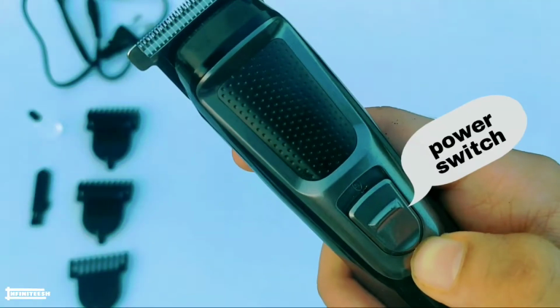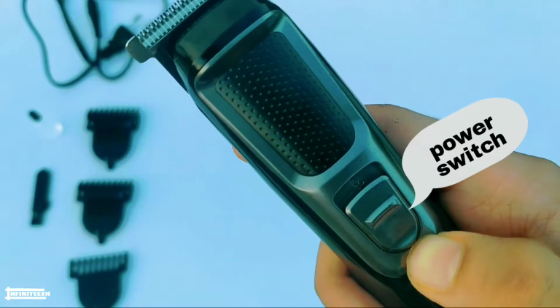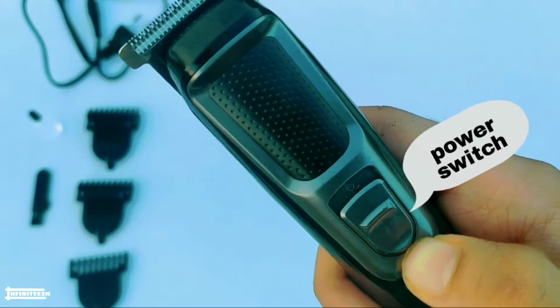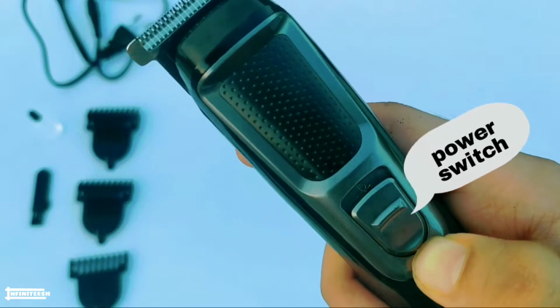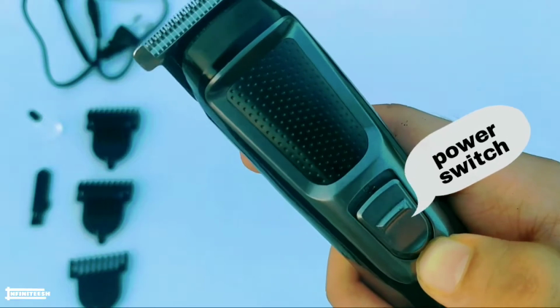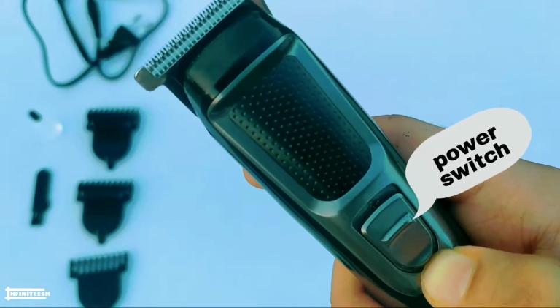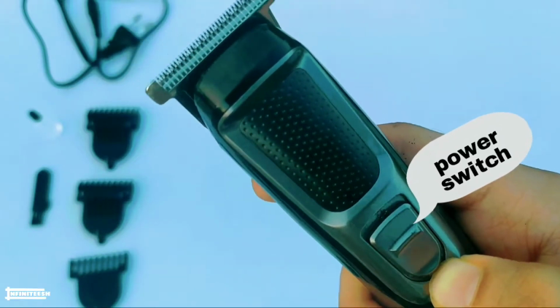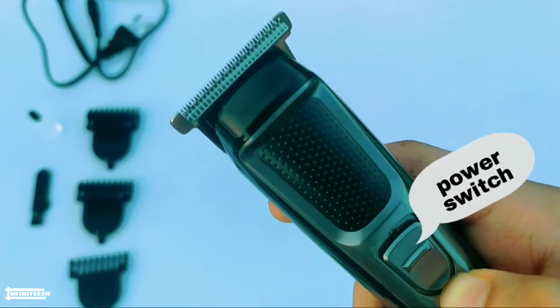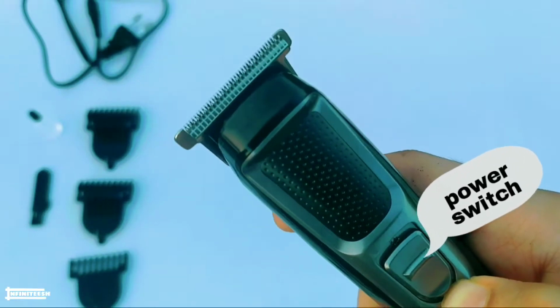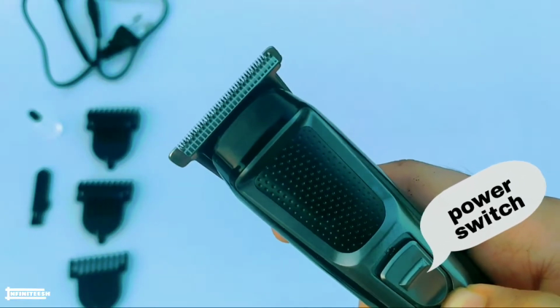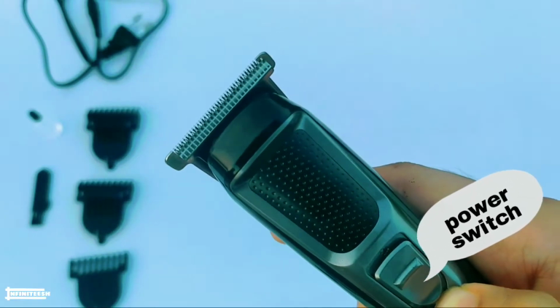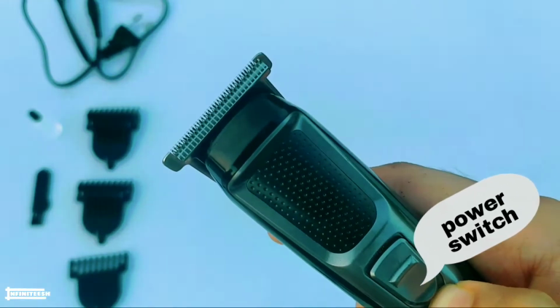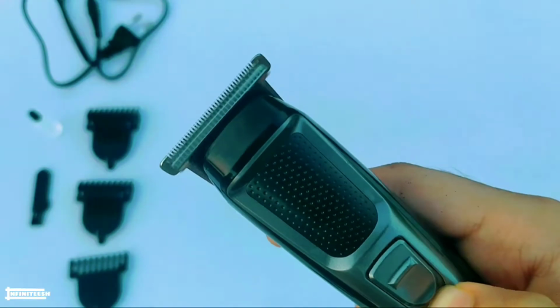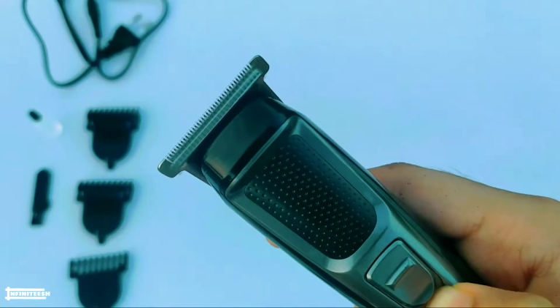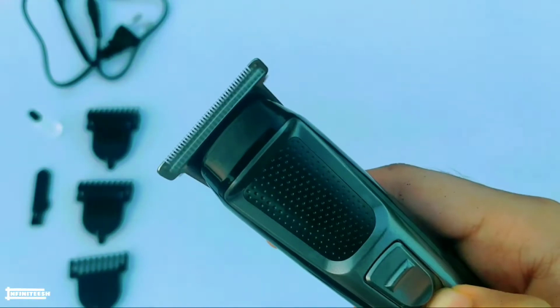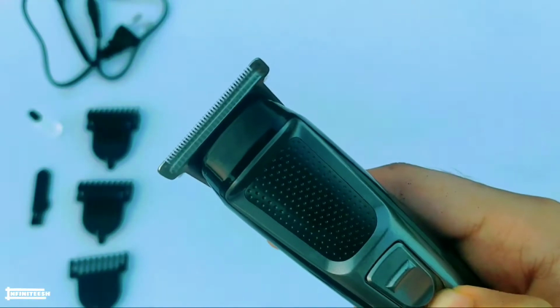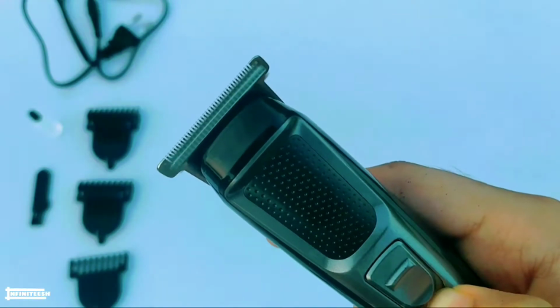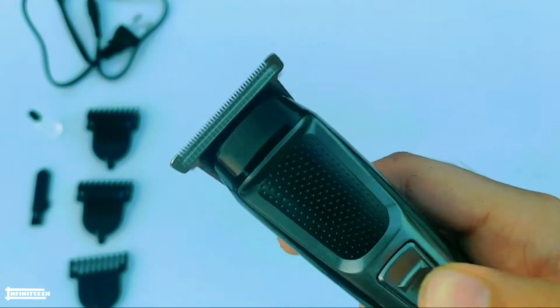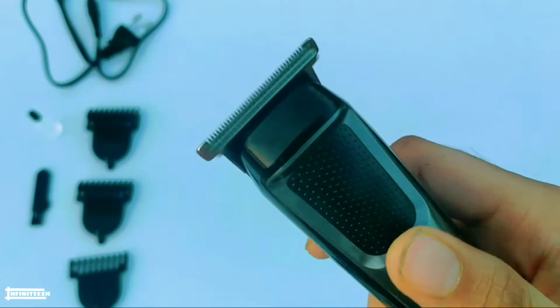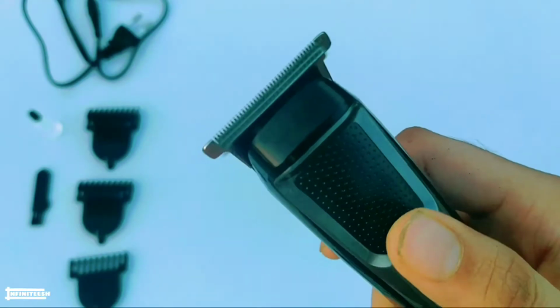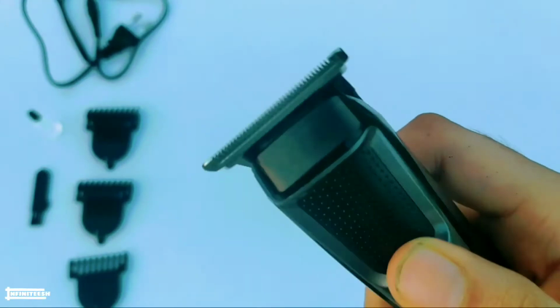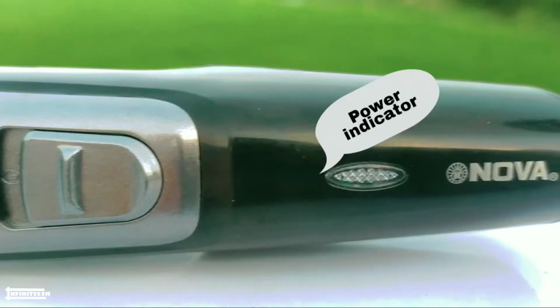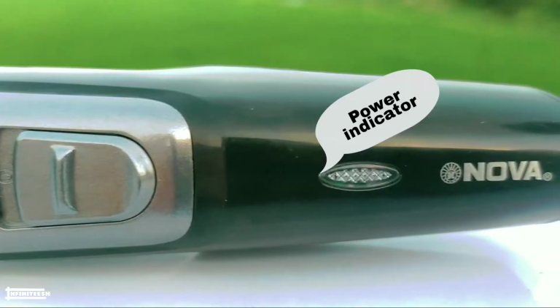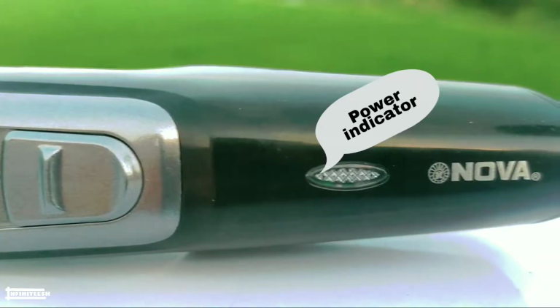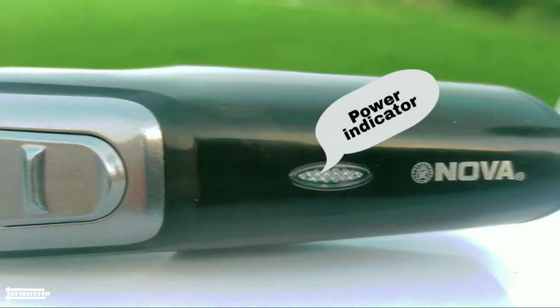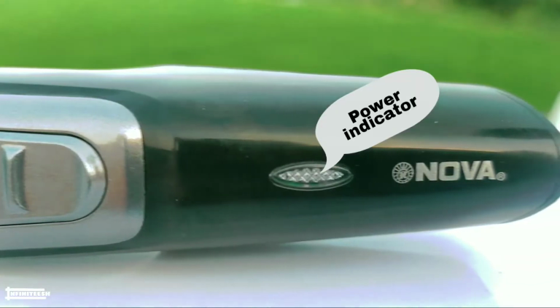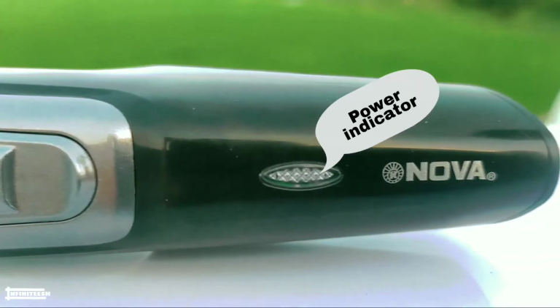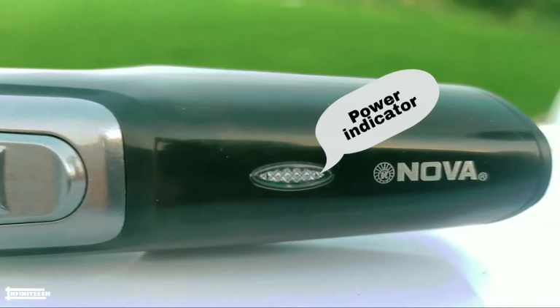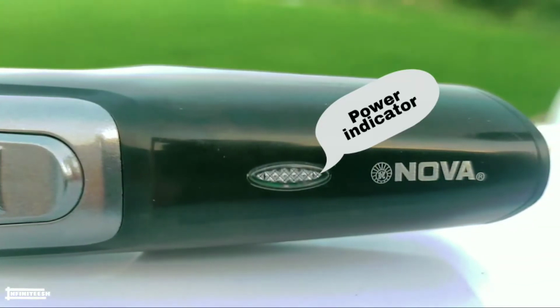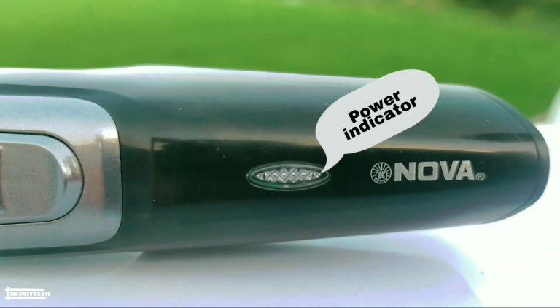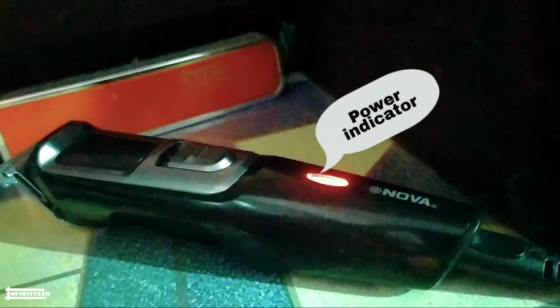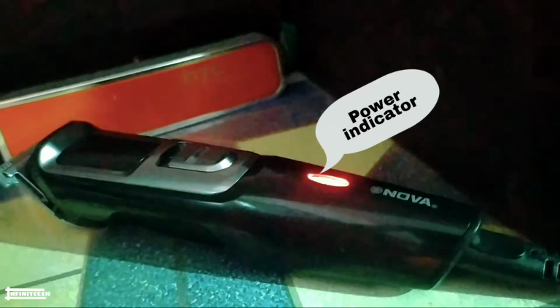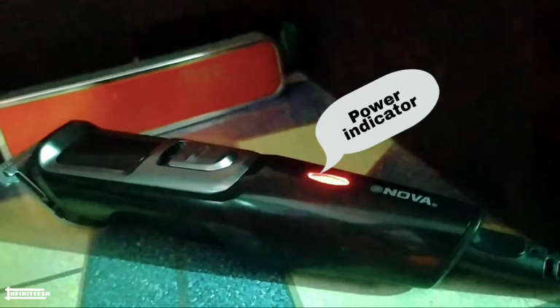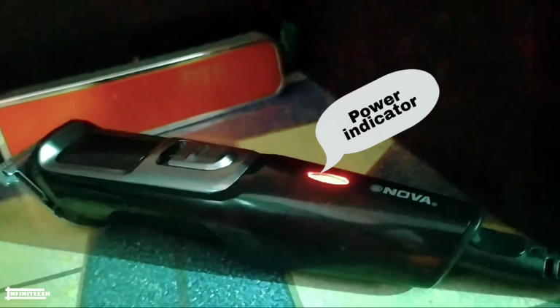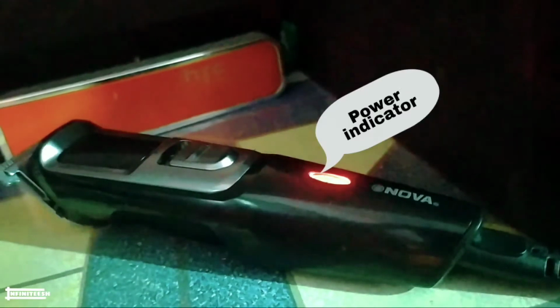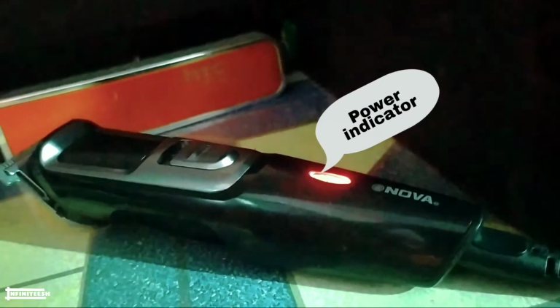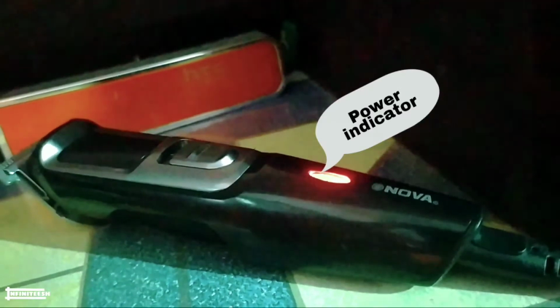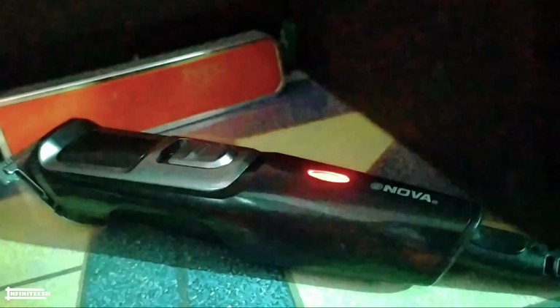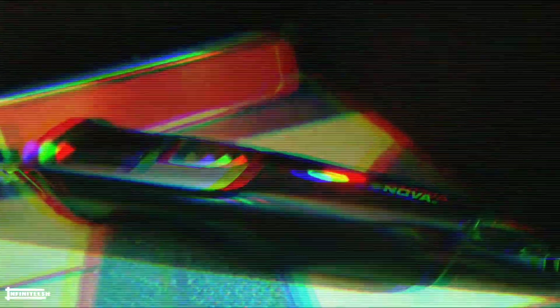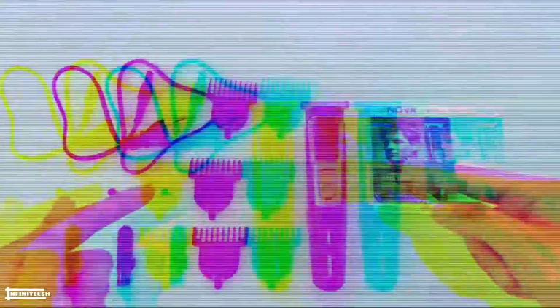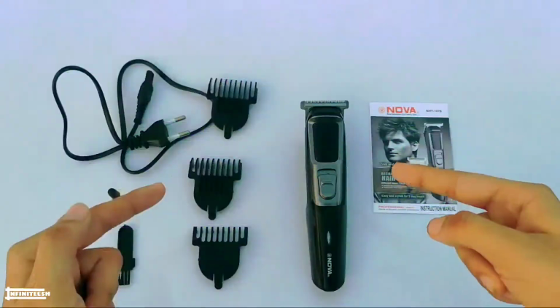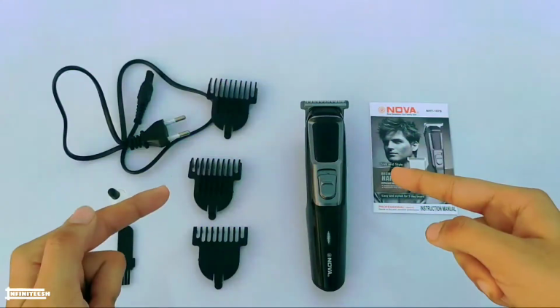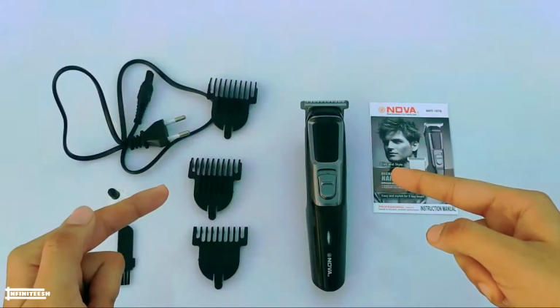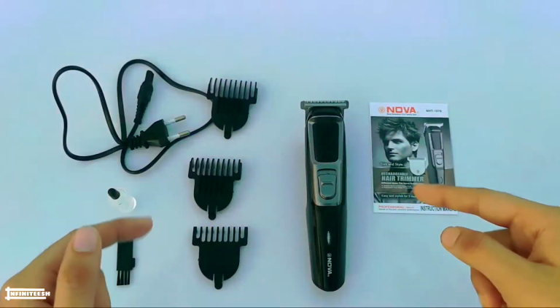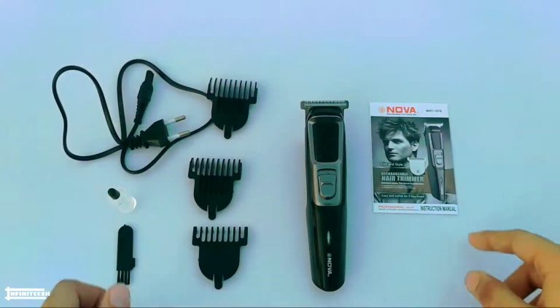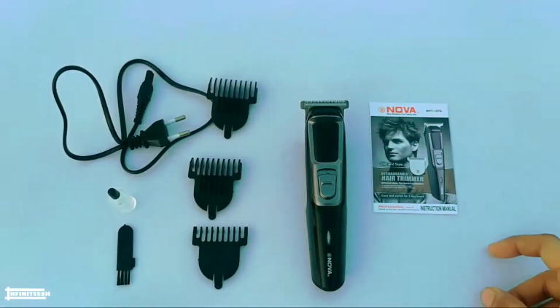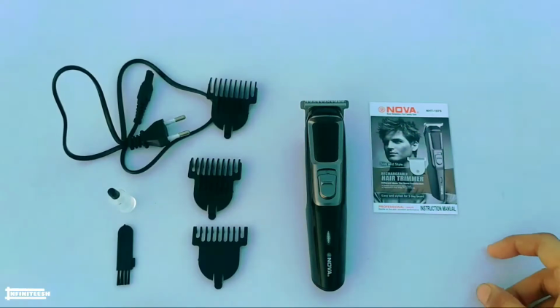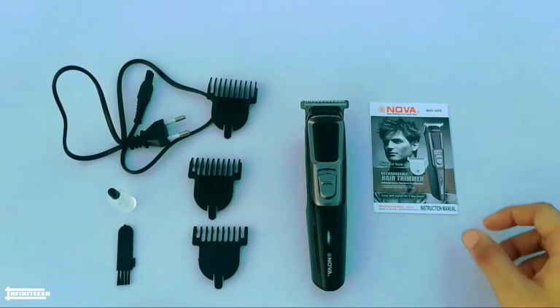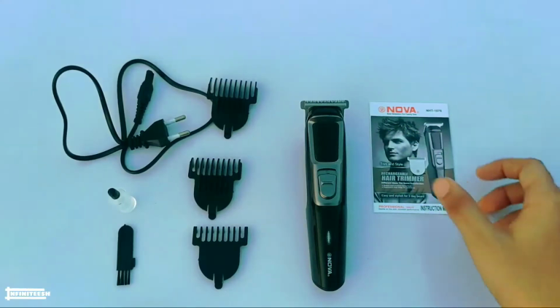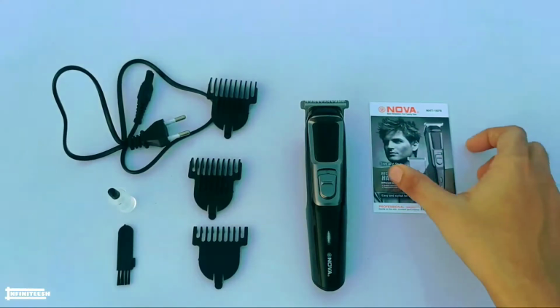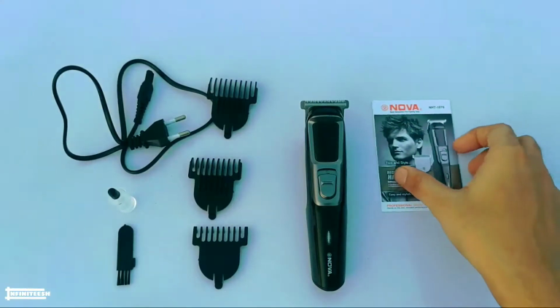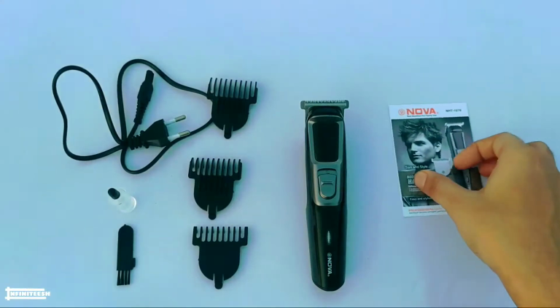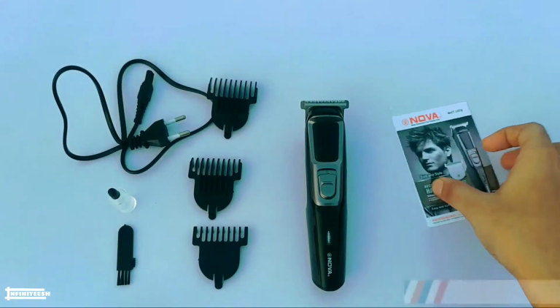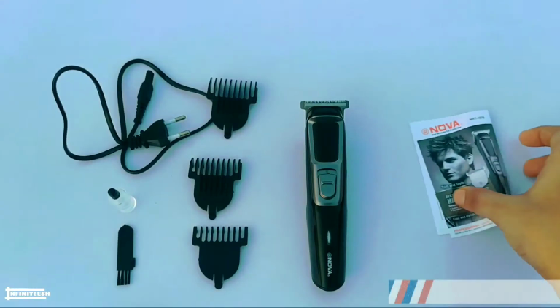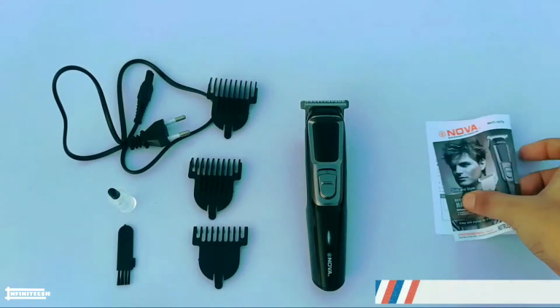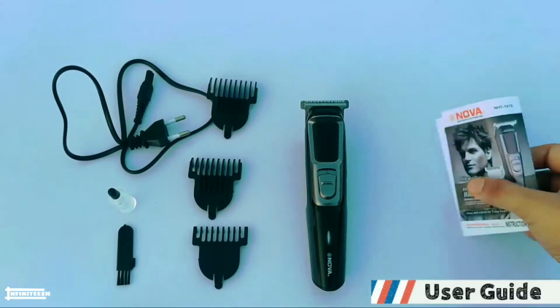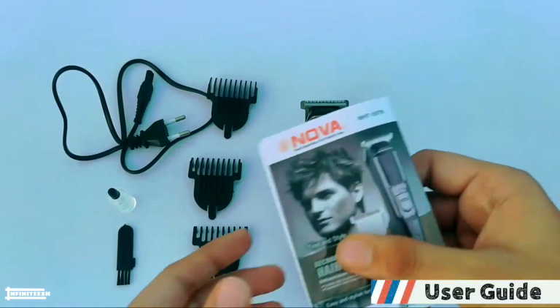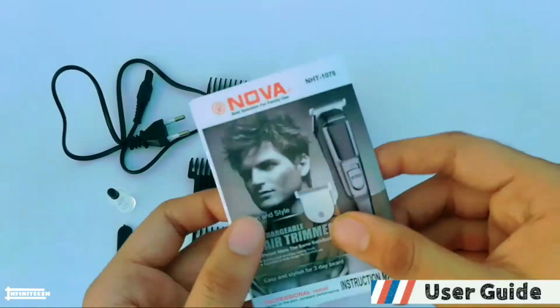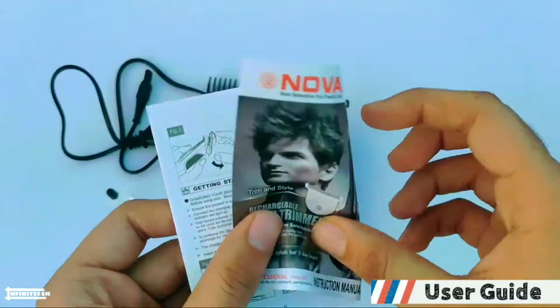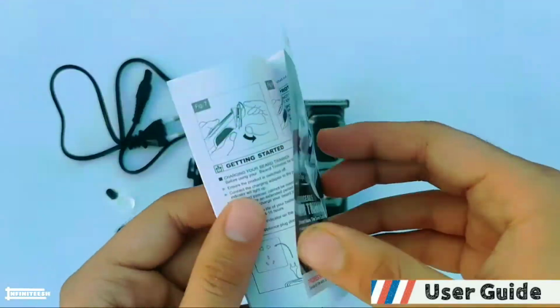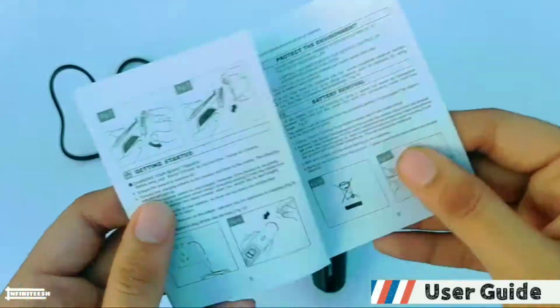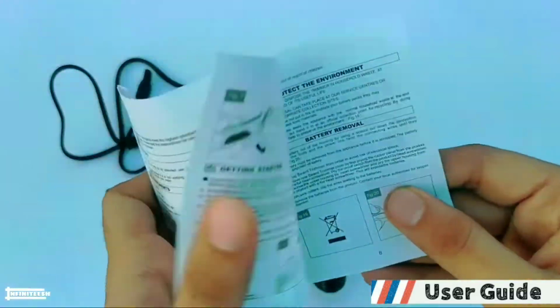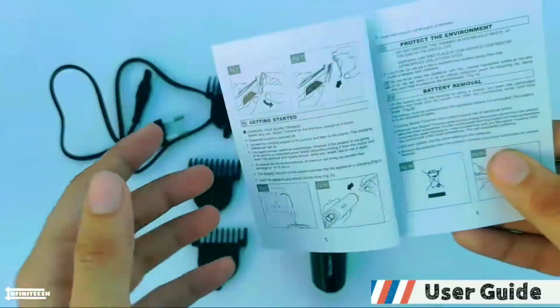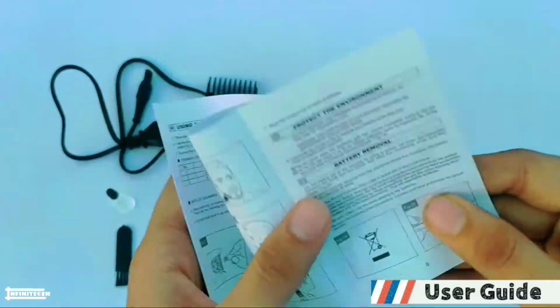This is the power on/off switch and this light indicates when you are charging the trimmer. On this paper we have some instructions and a user guide.